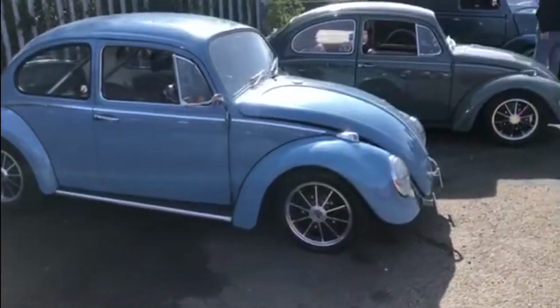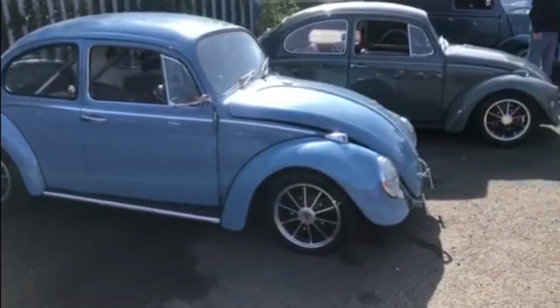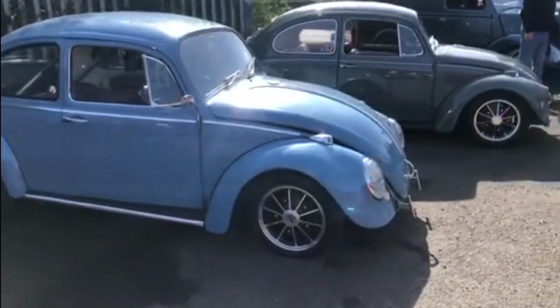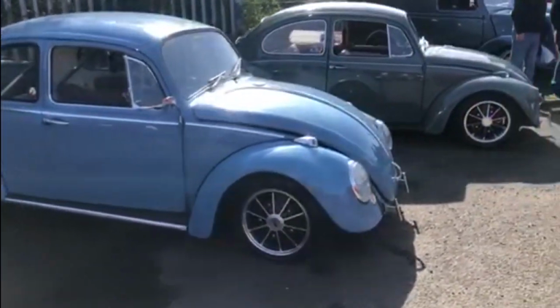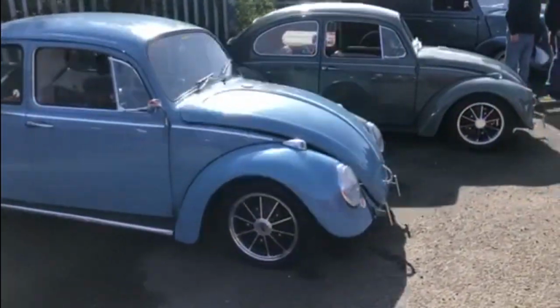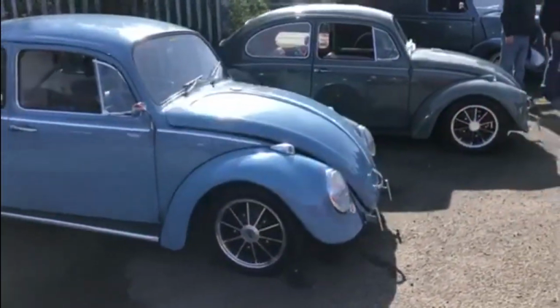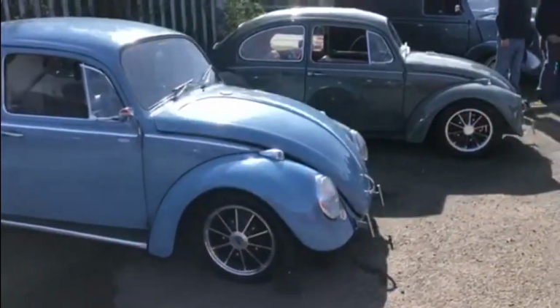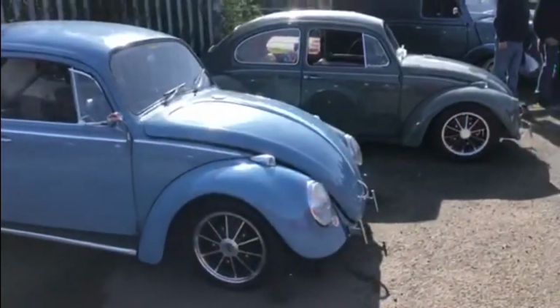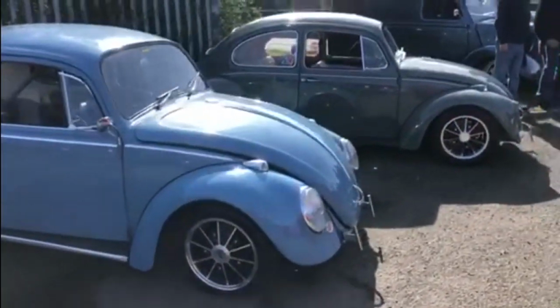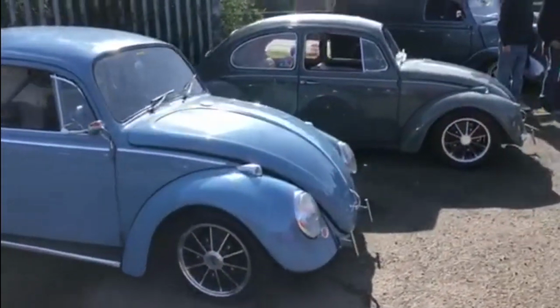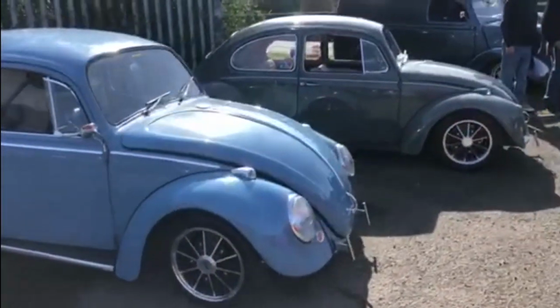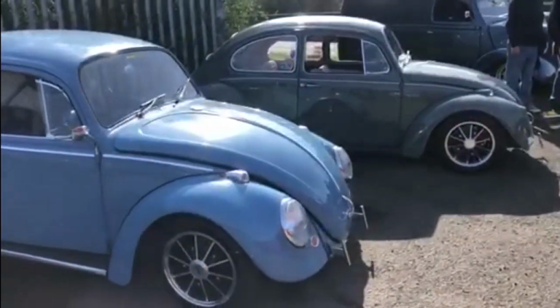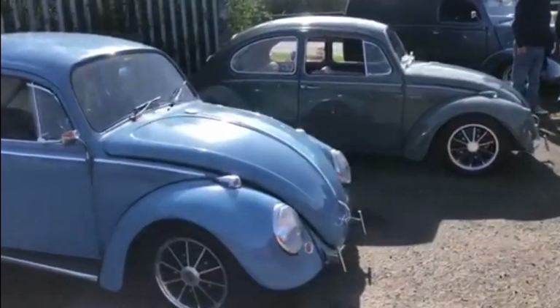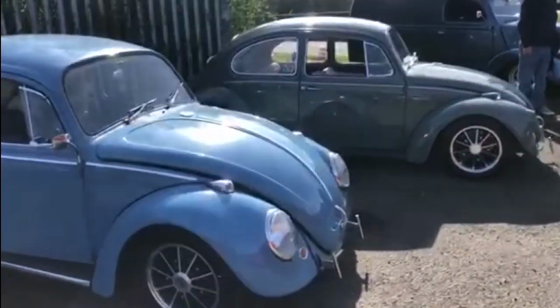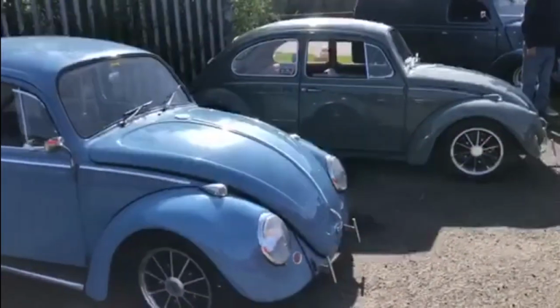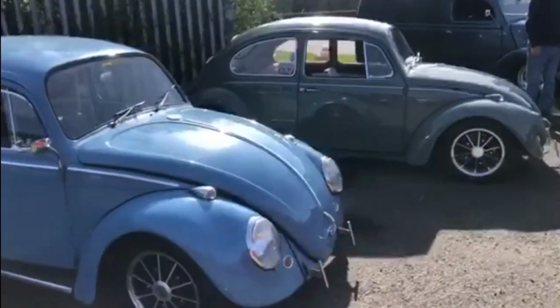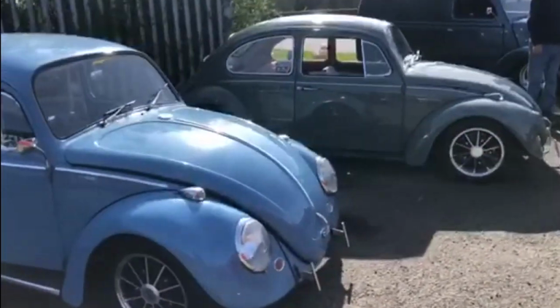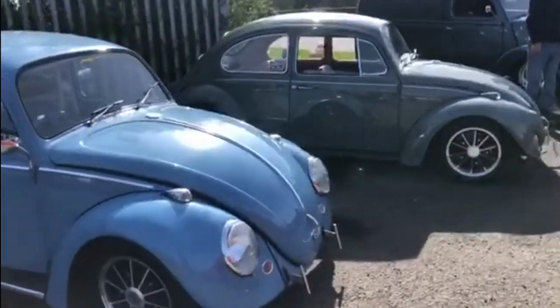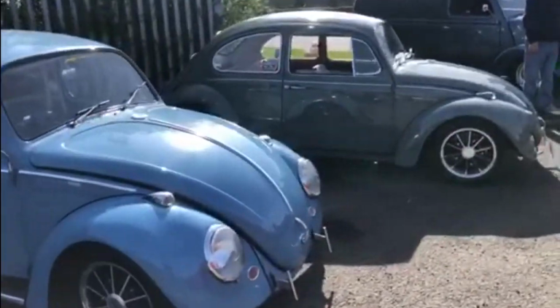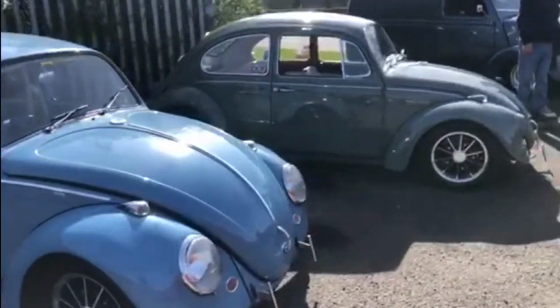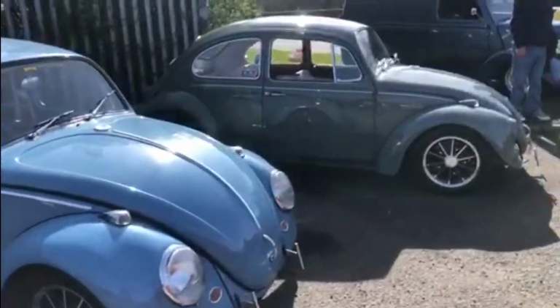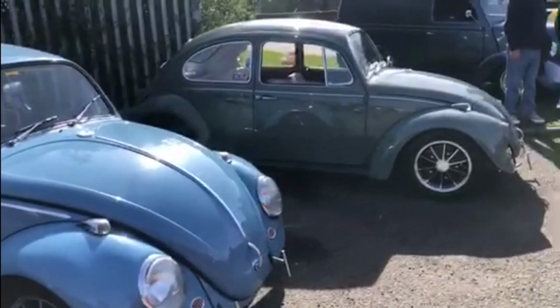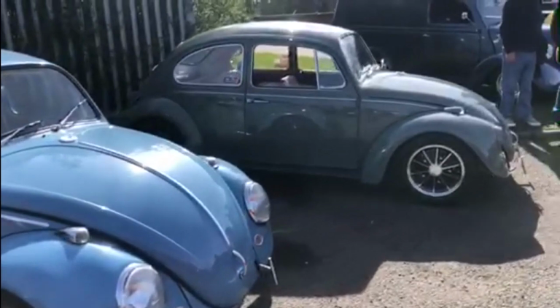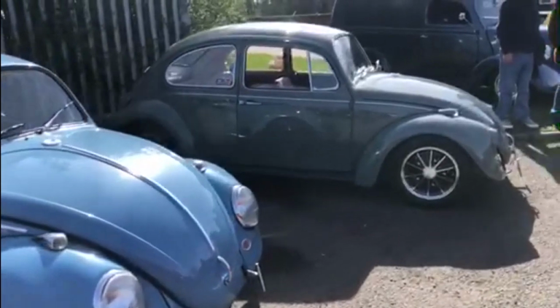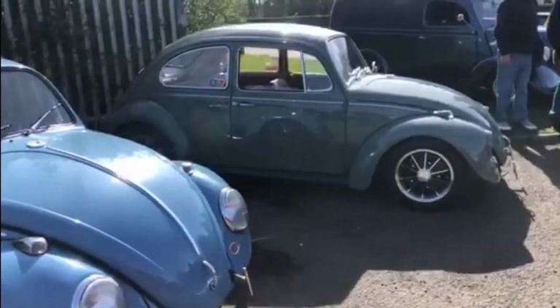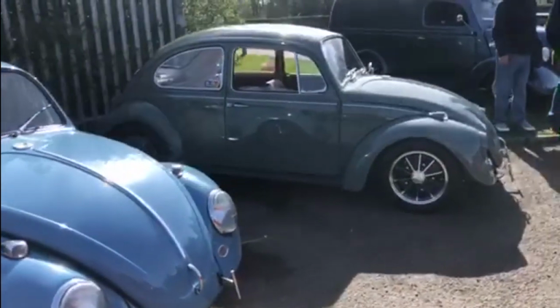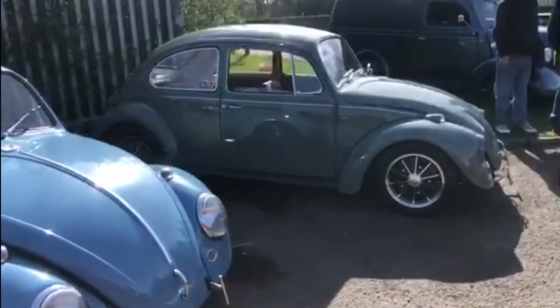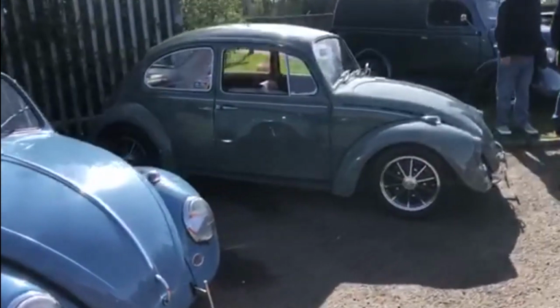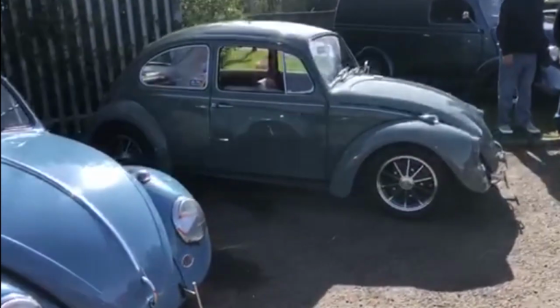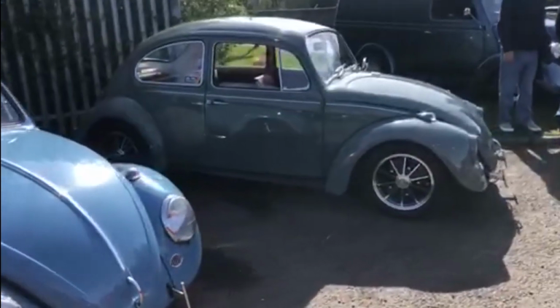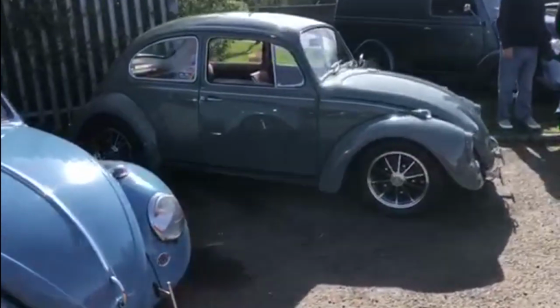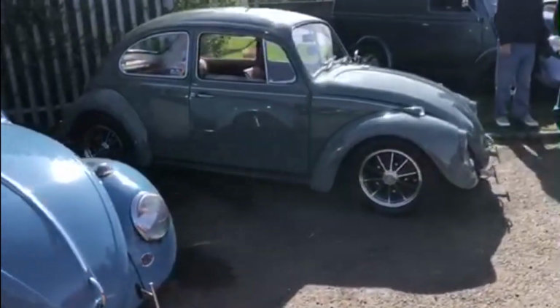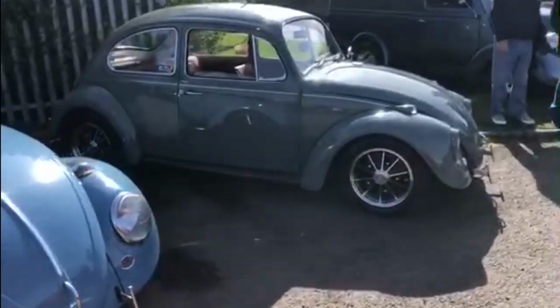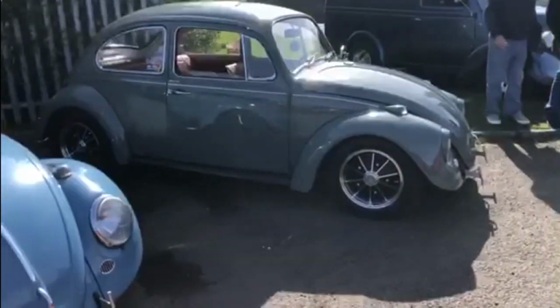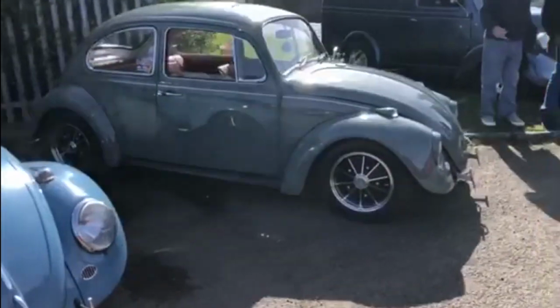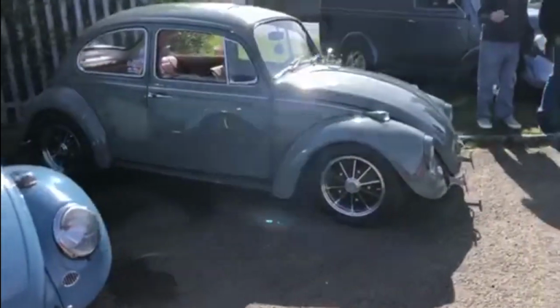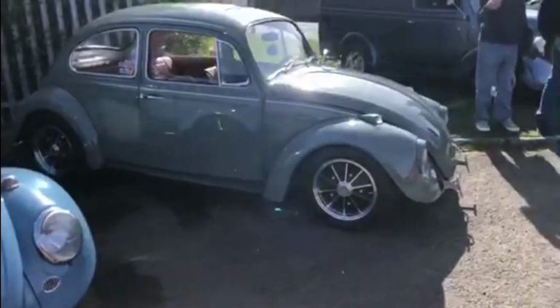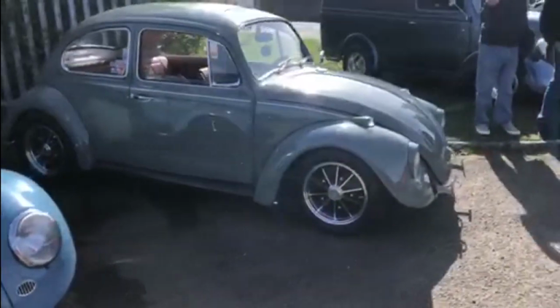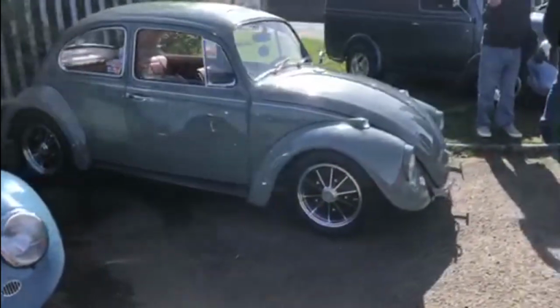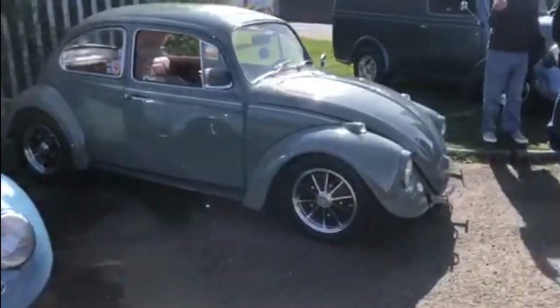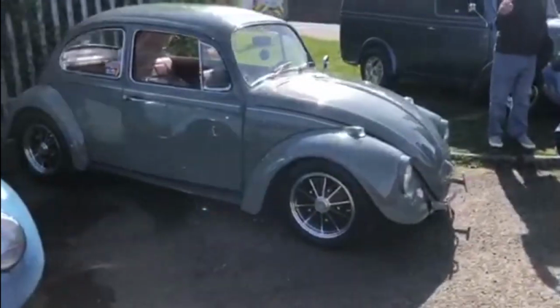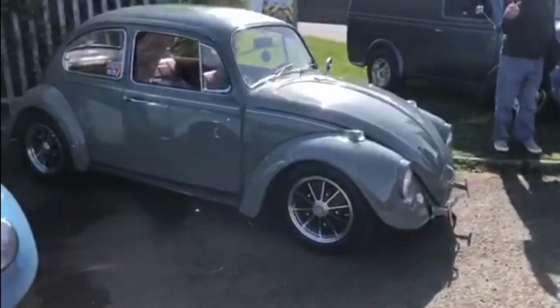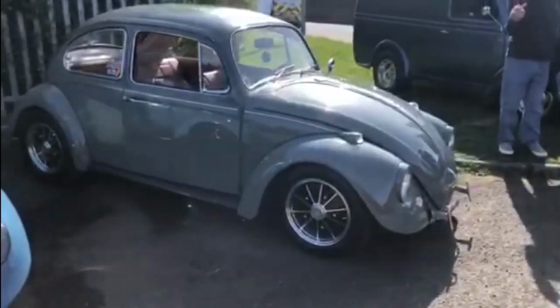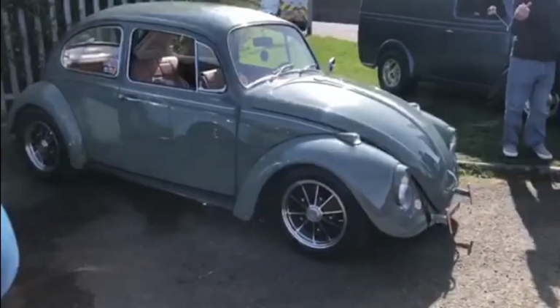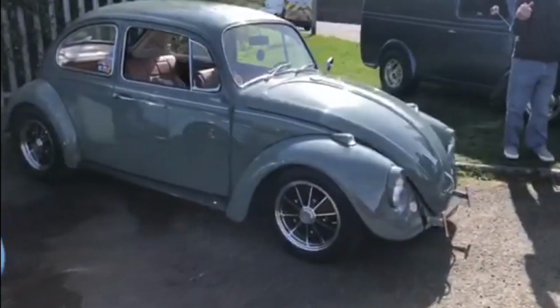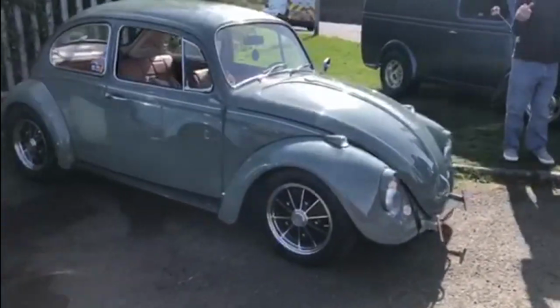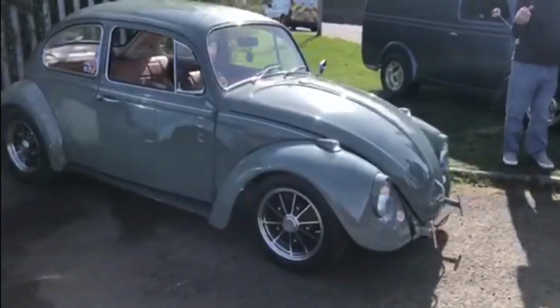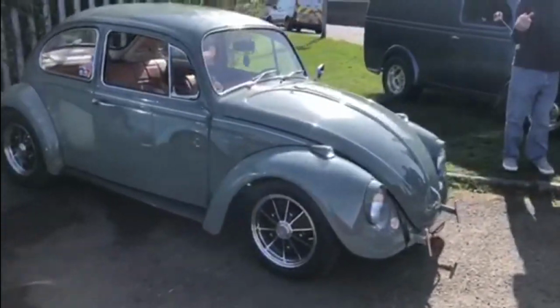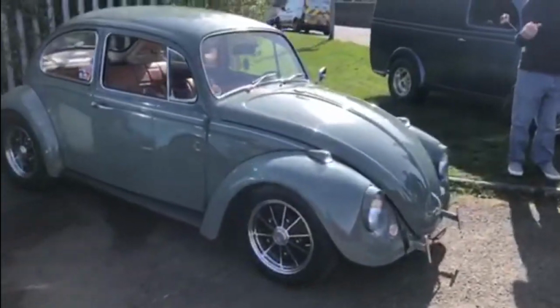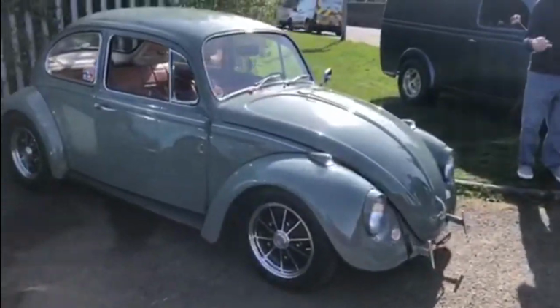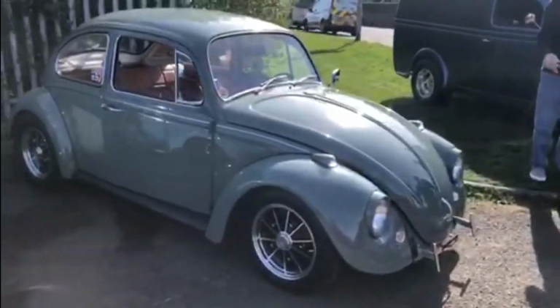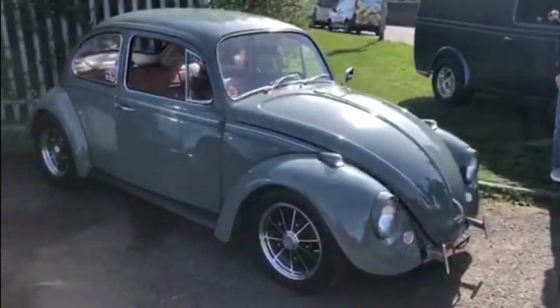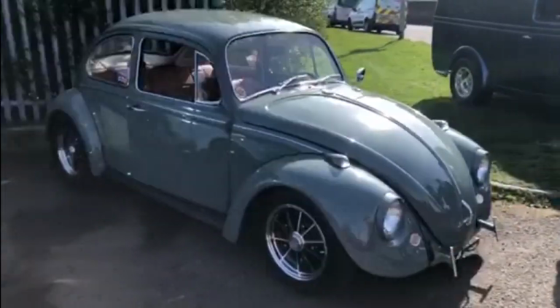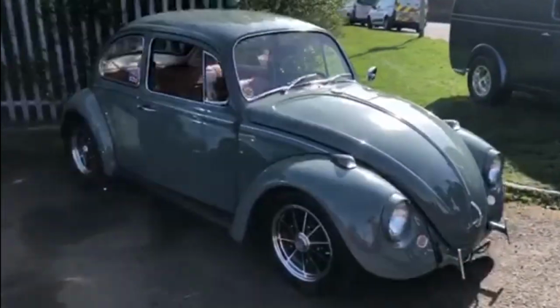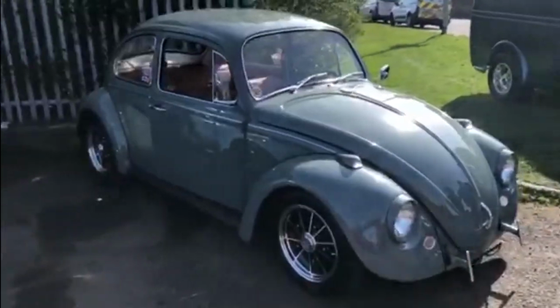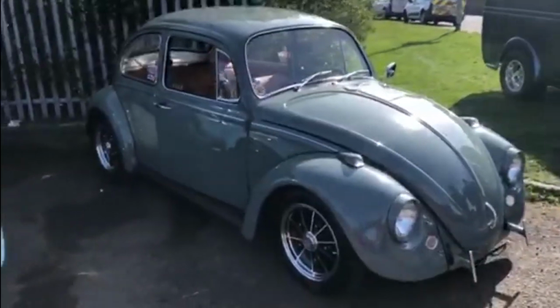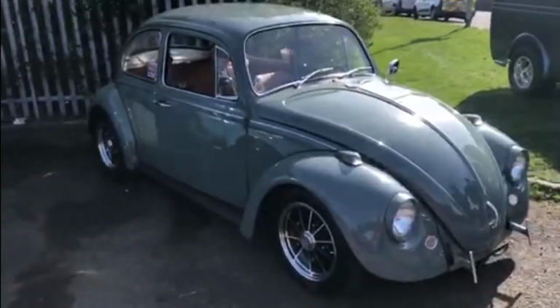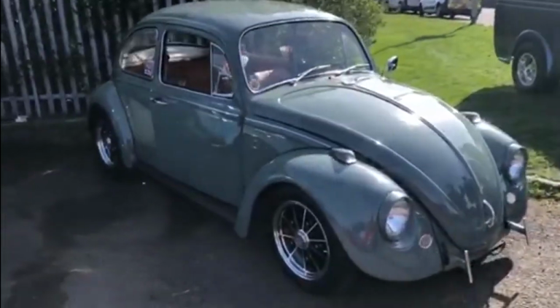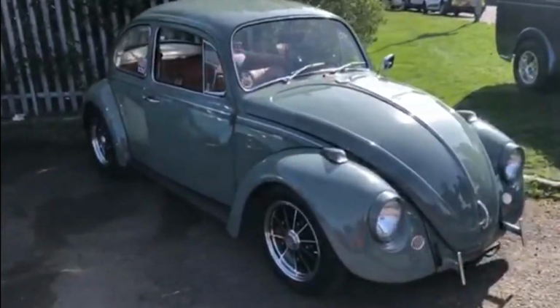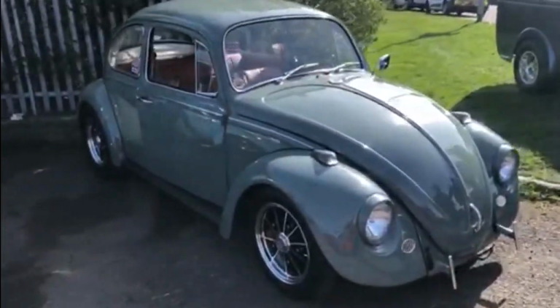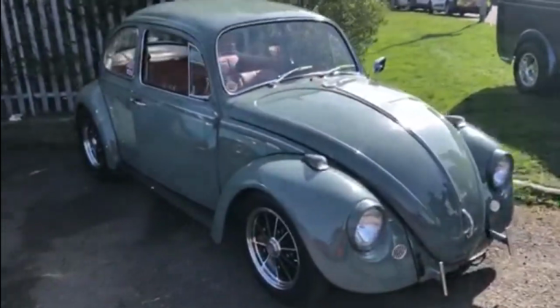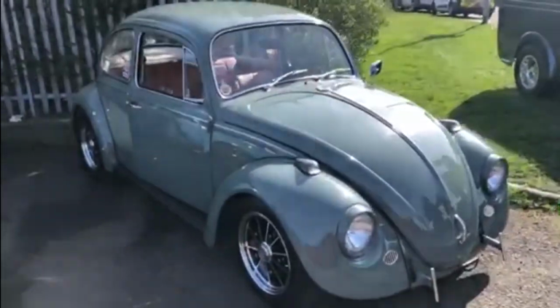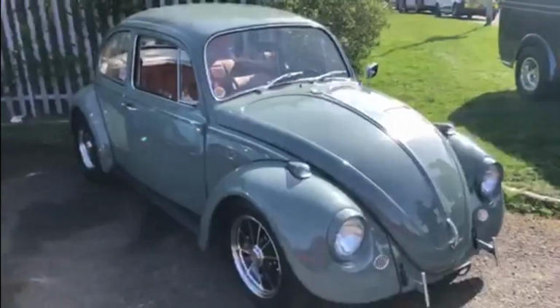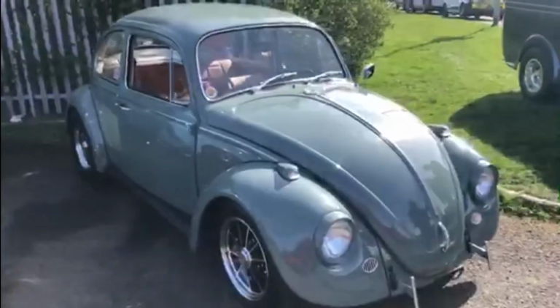Lovely pair of Volkswagen Beetles here — absolutely amazing. Two different shades, one lighter, one darker. Absolutely fantastic looking at those two.